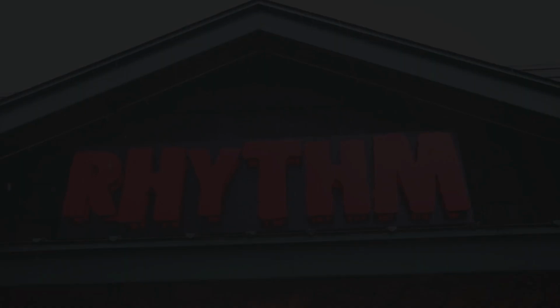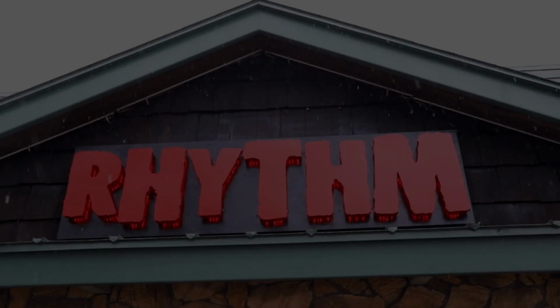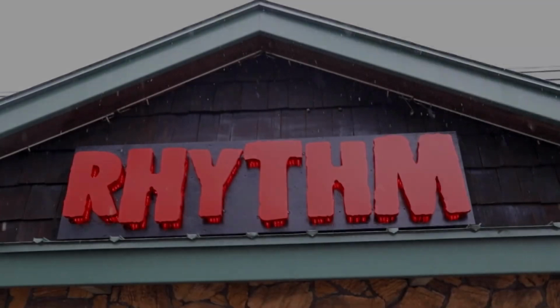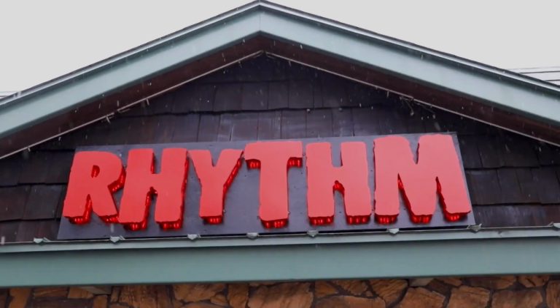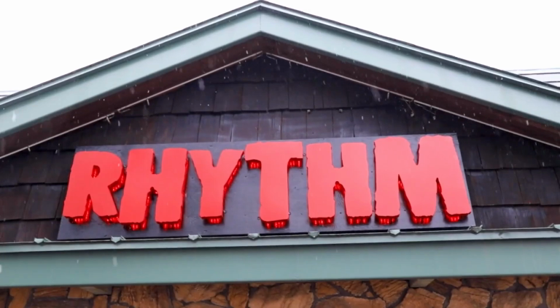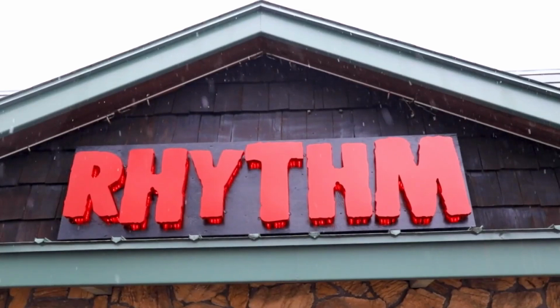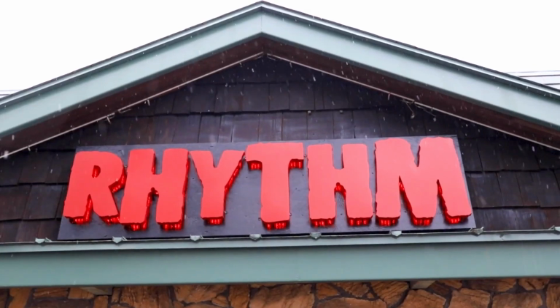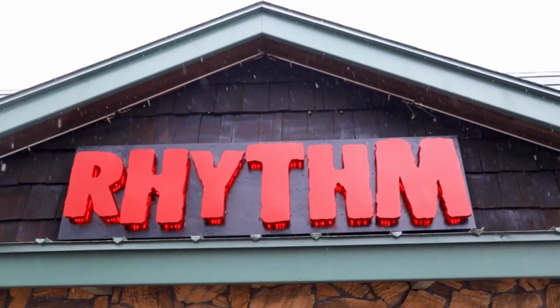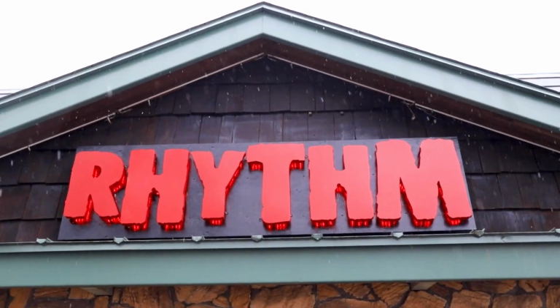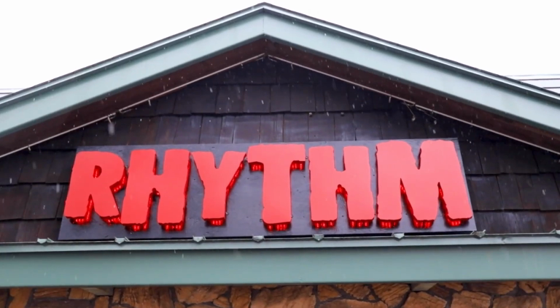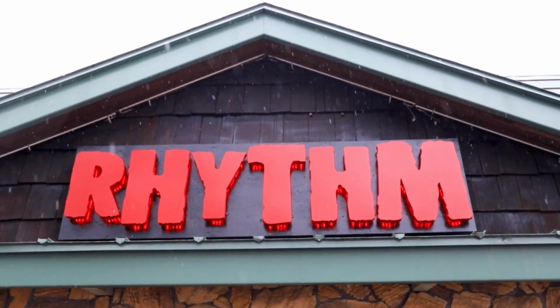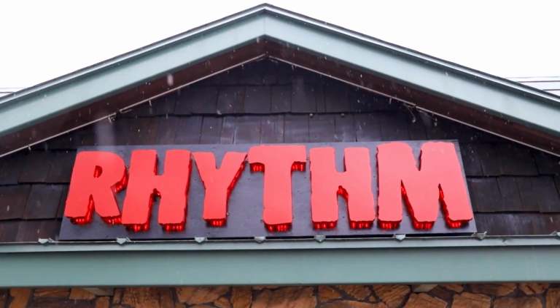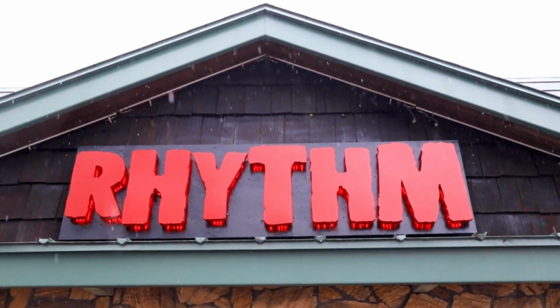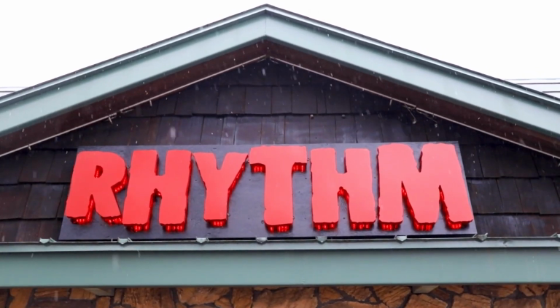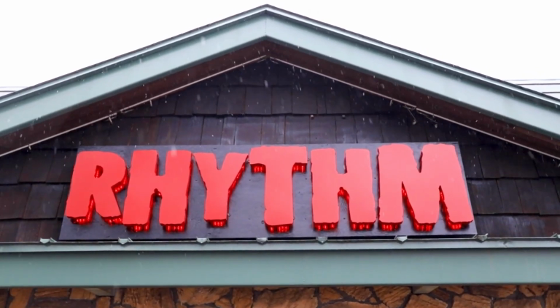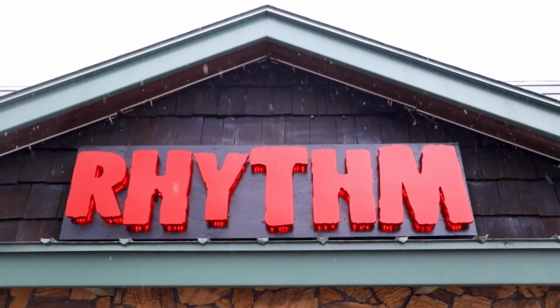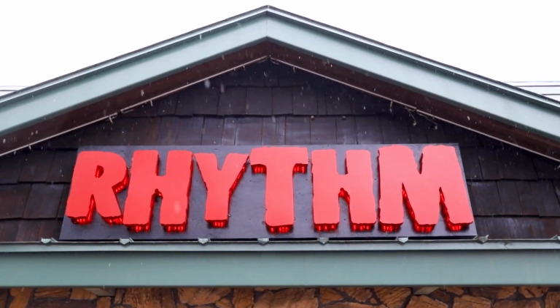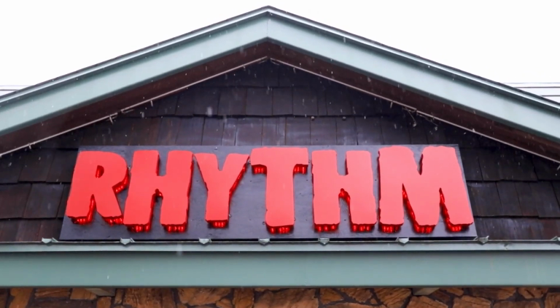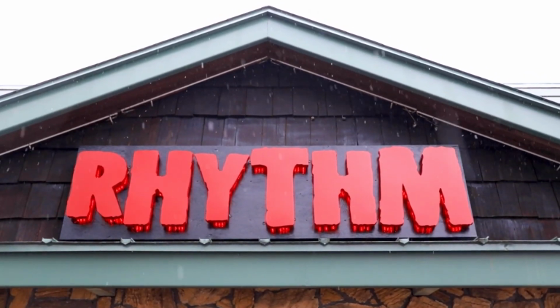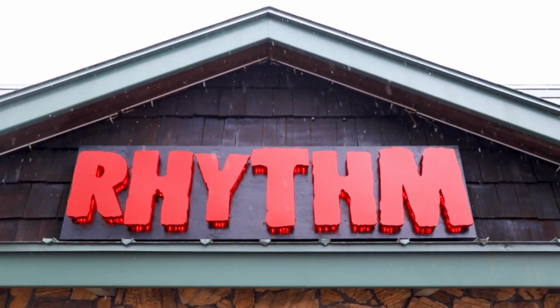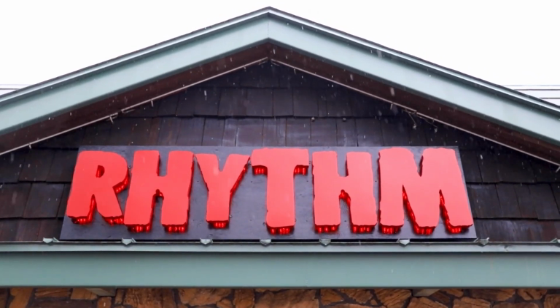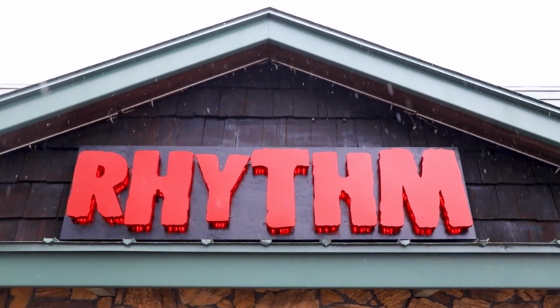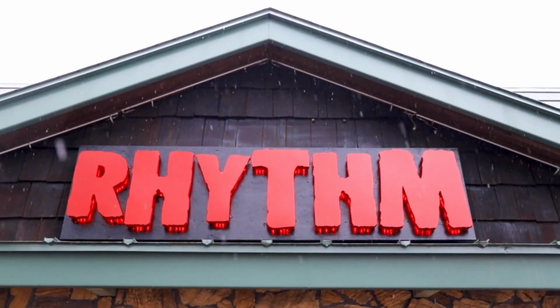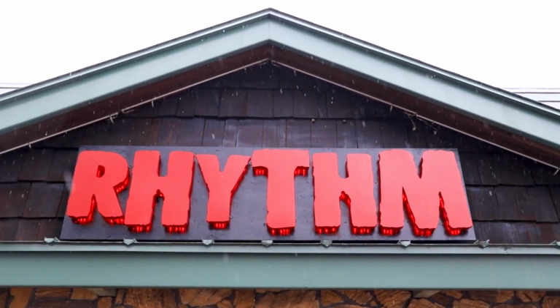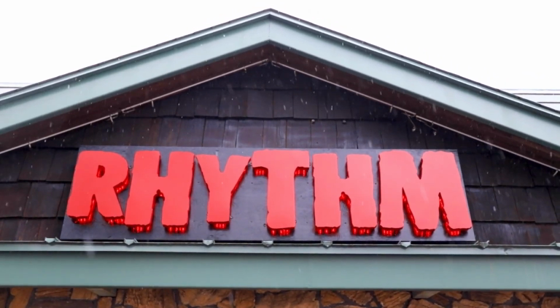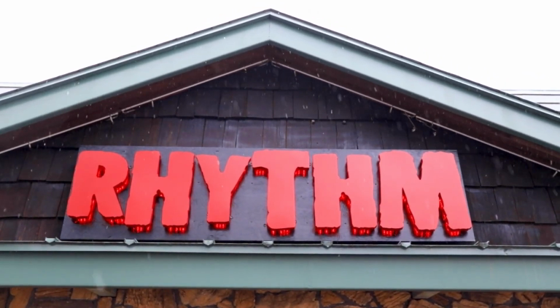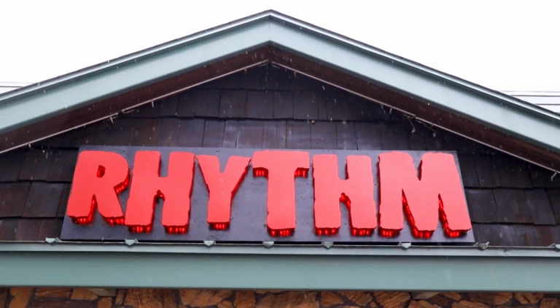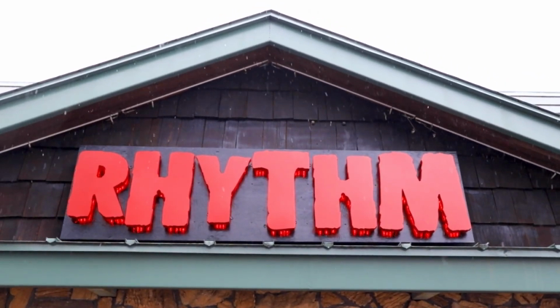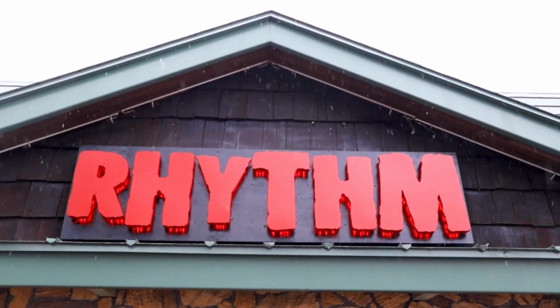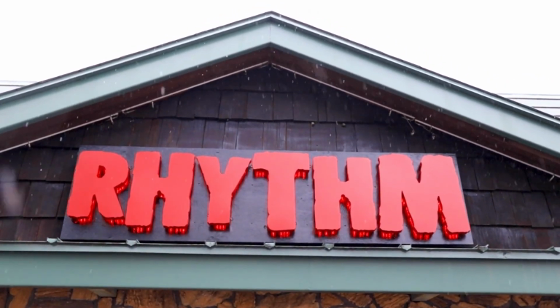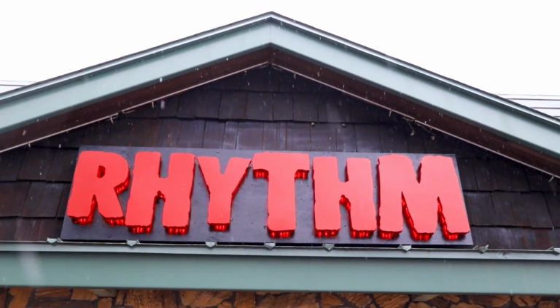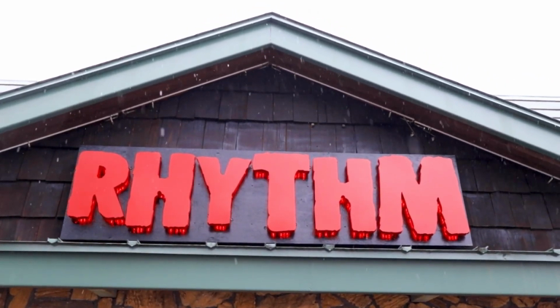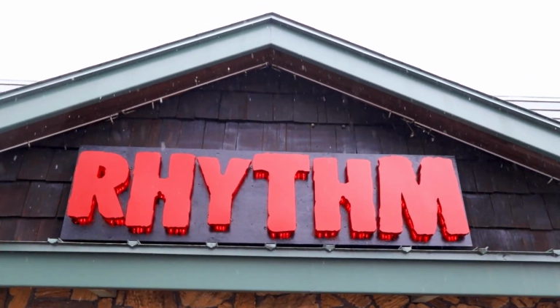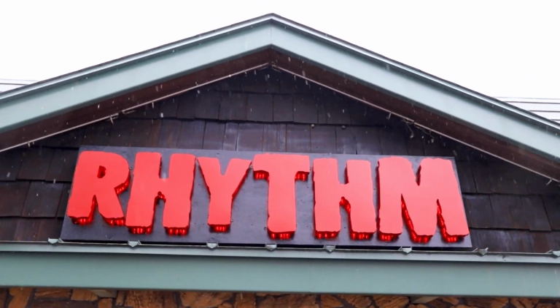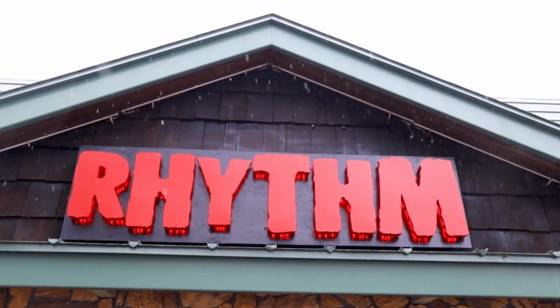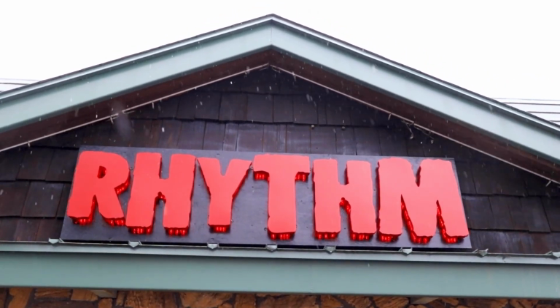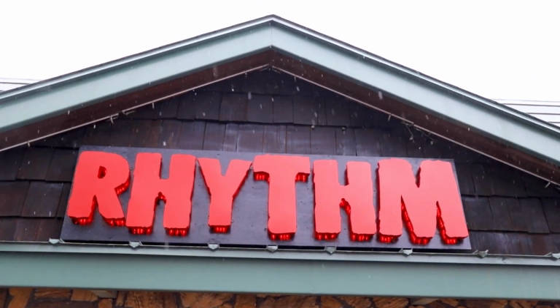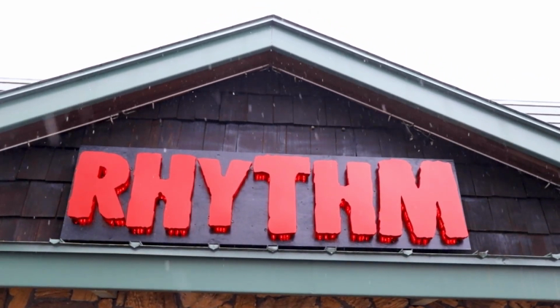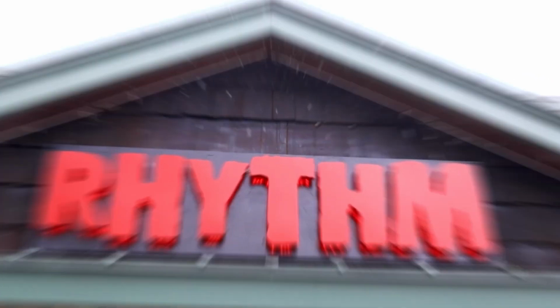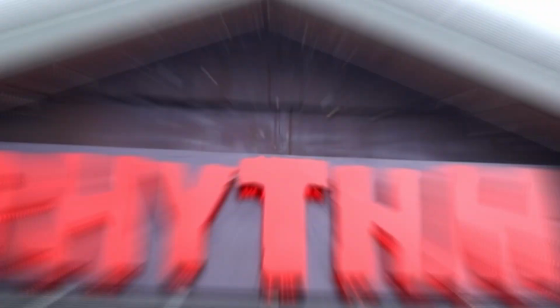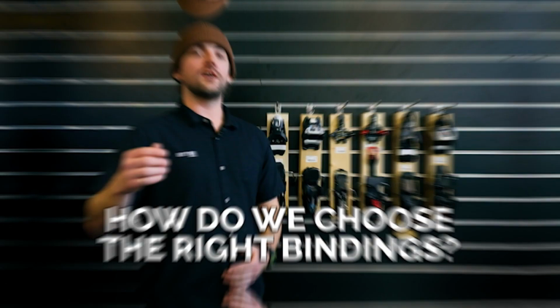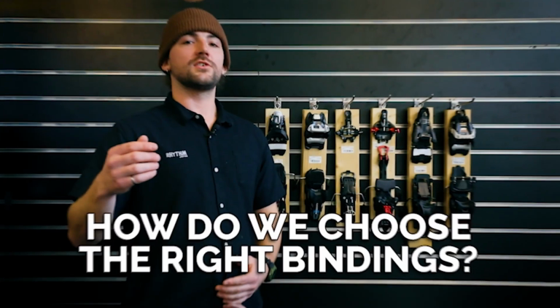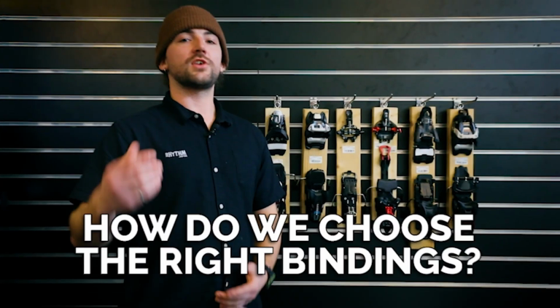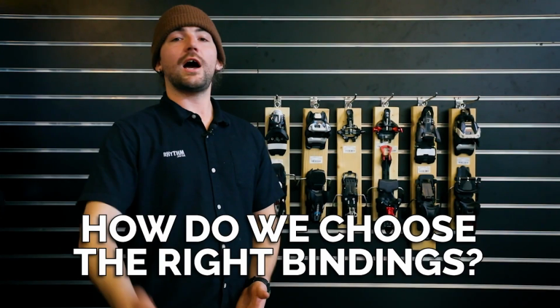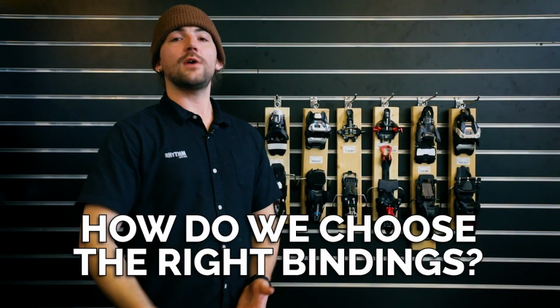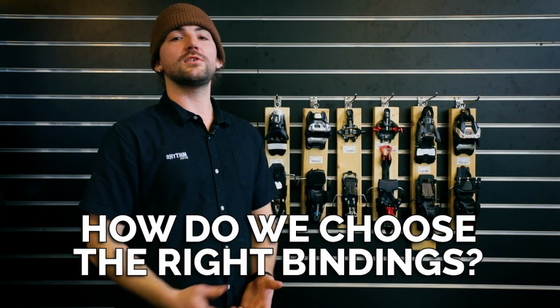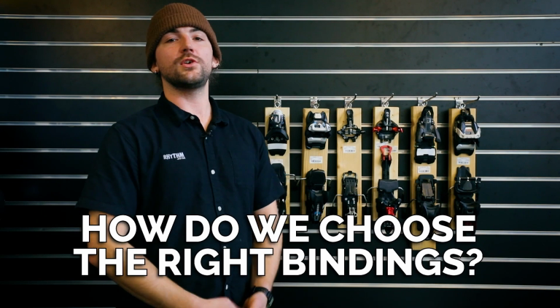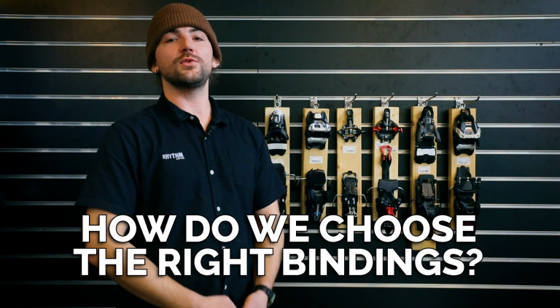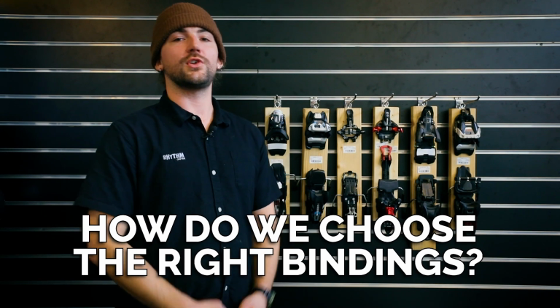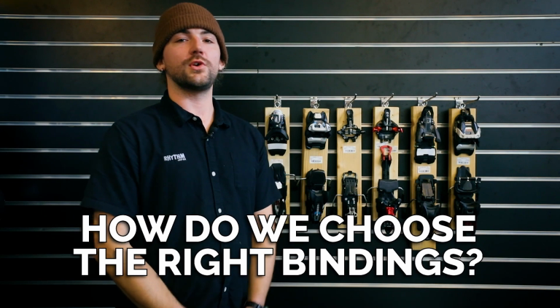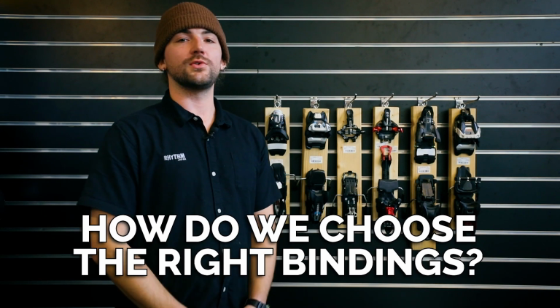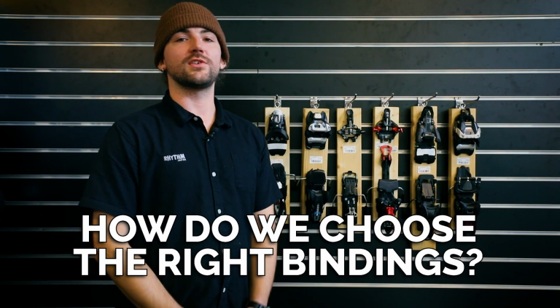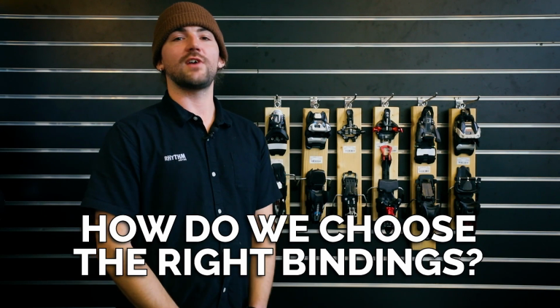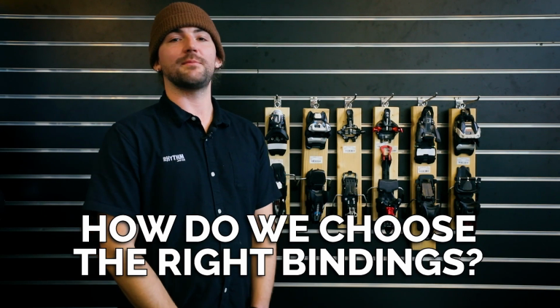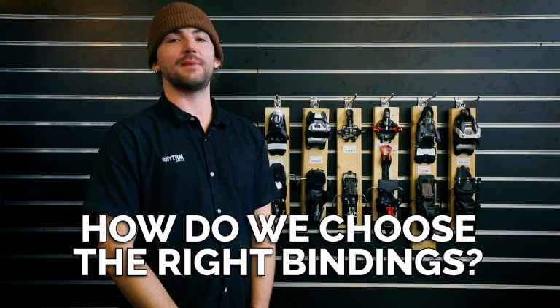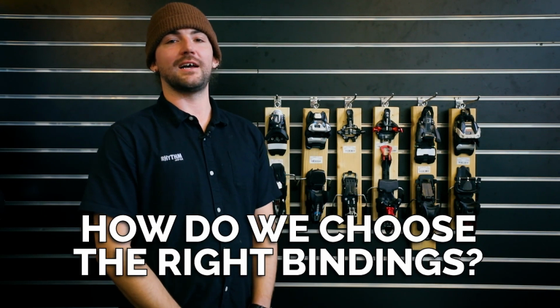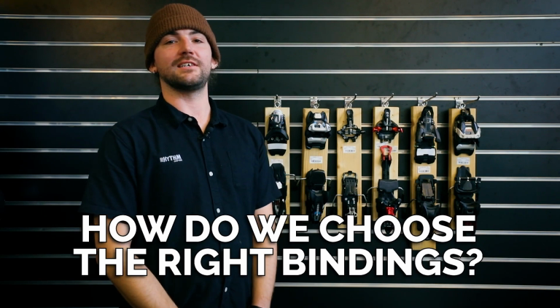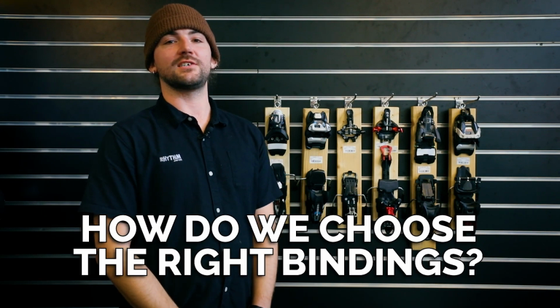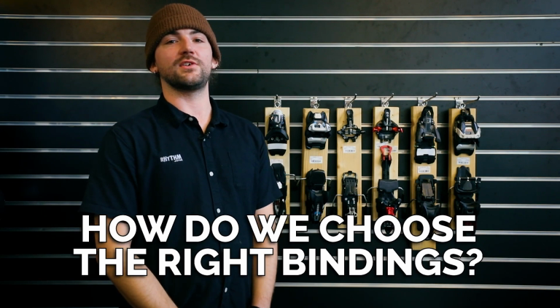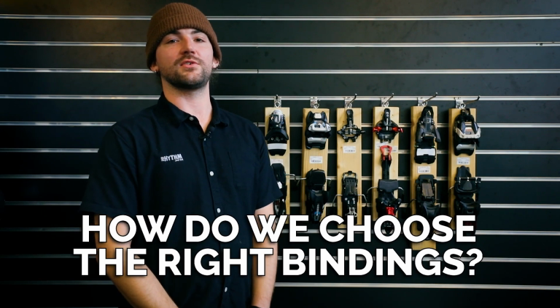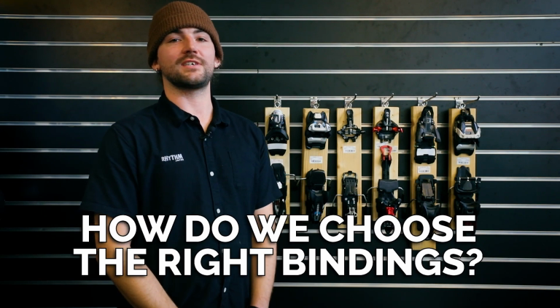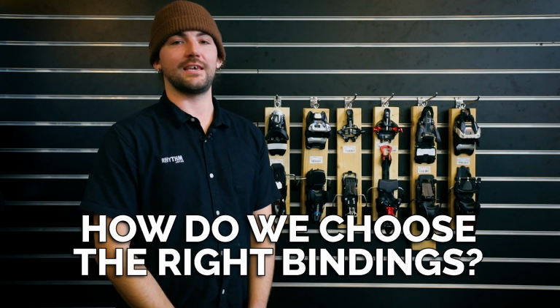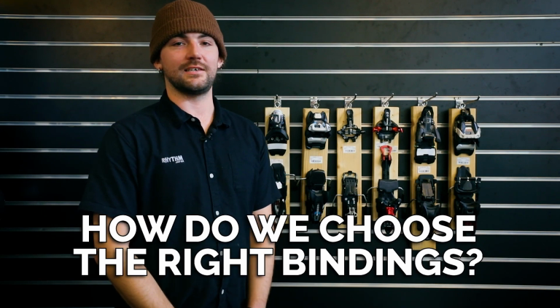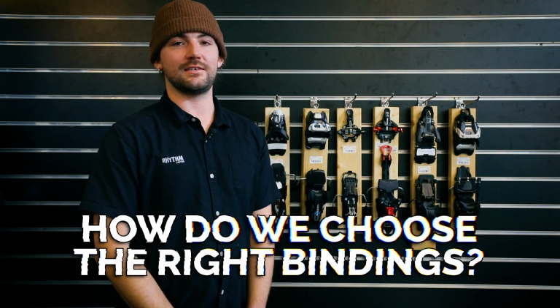The latest in ski and snowboard equipment, brought to you by Rhythm Rentals. So how do you choose the right bindings for your skis?